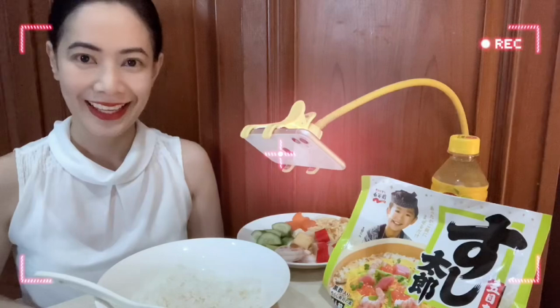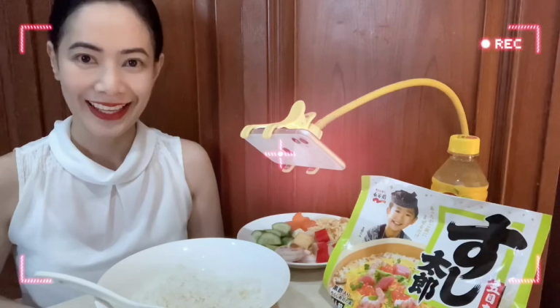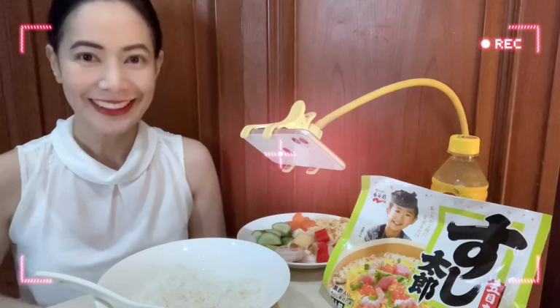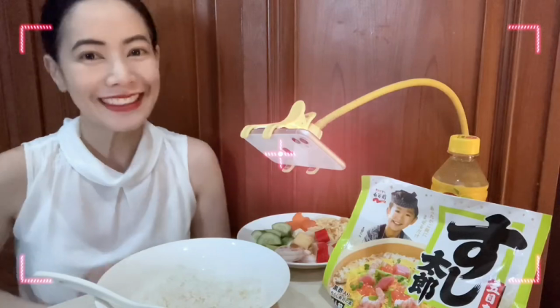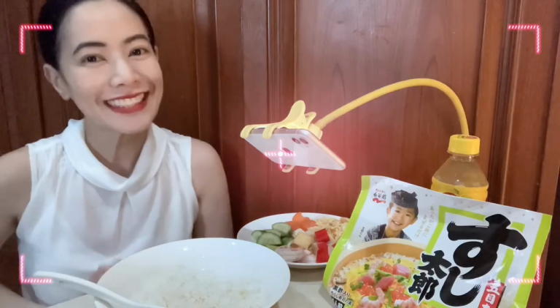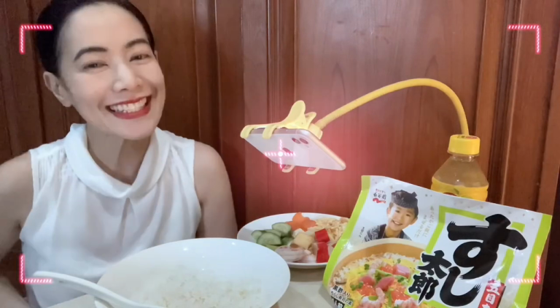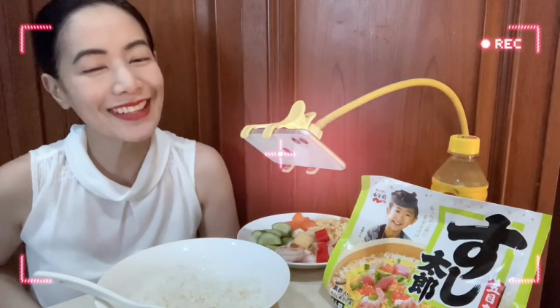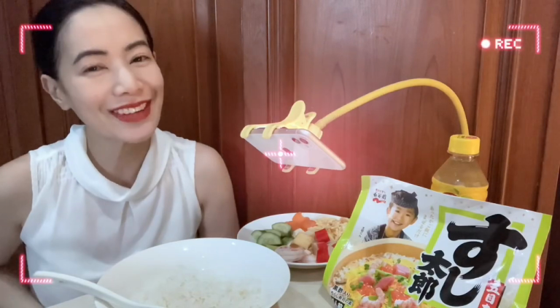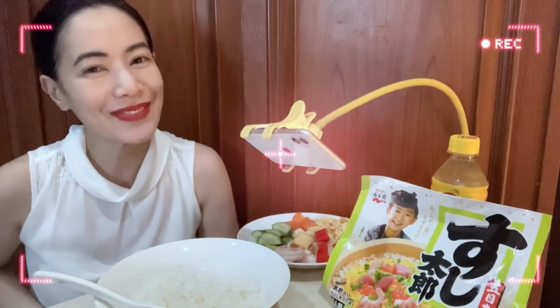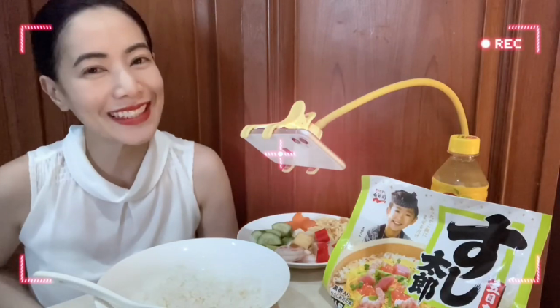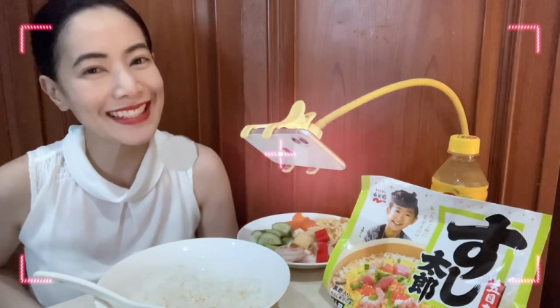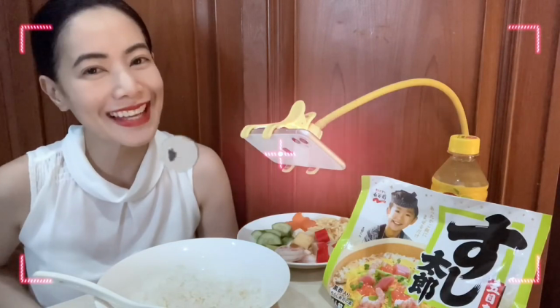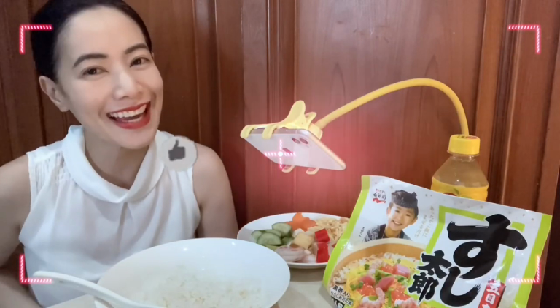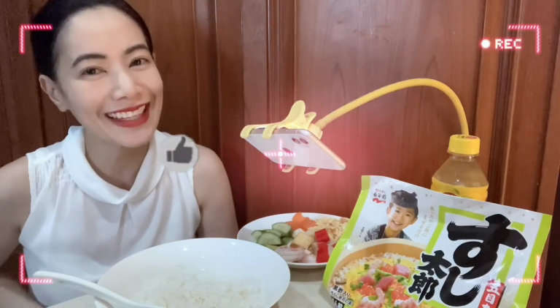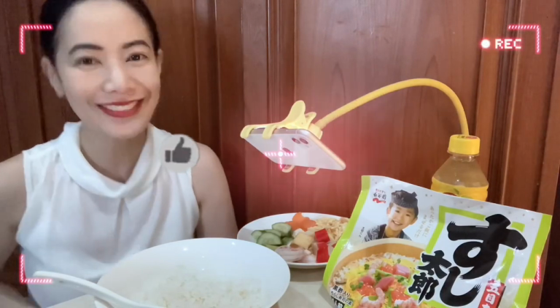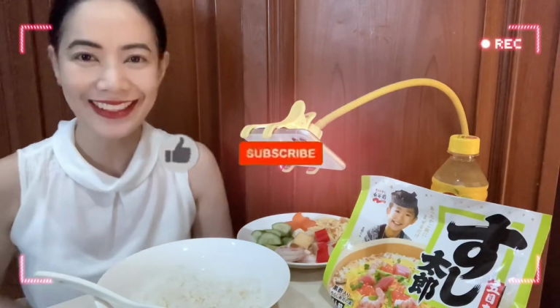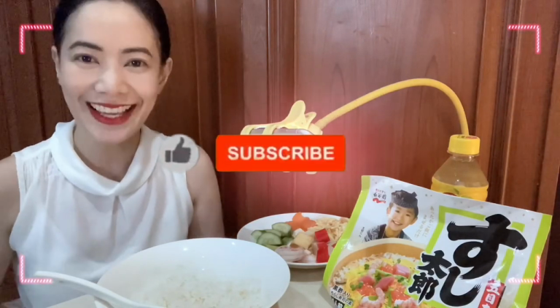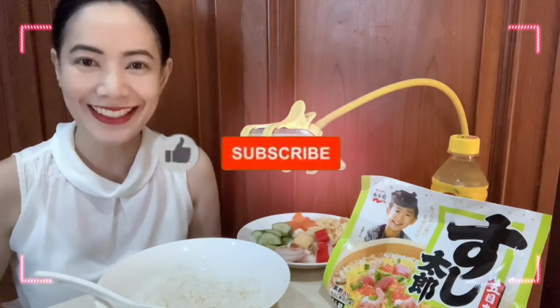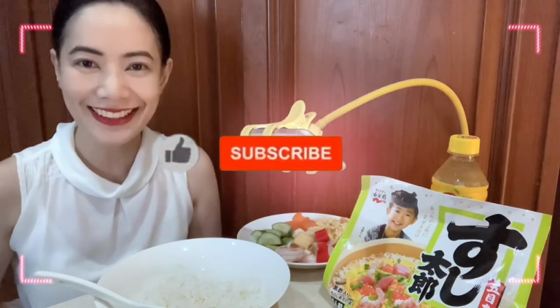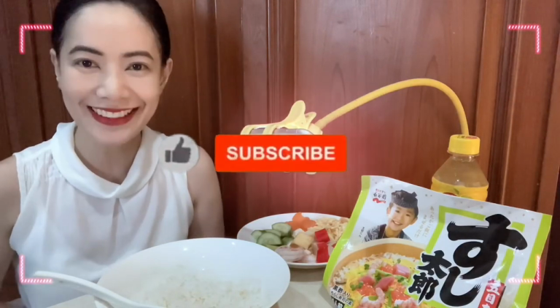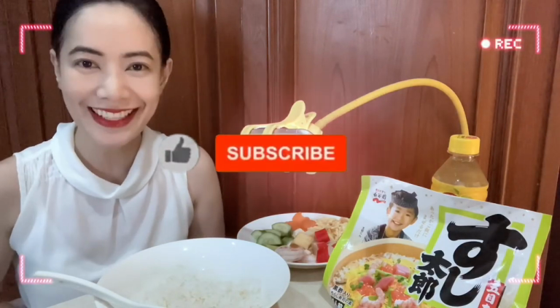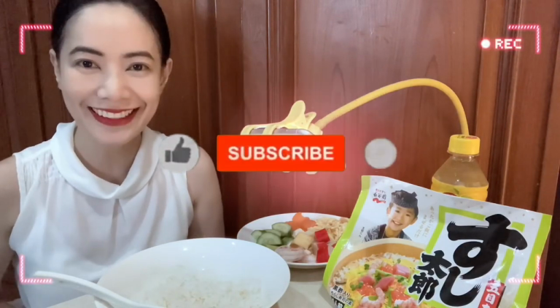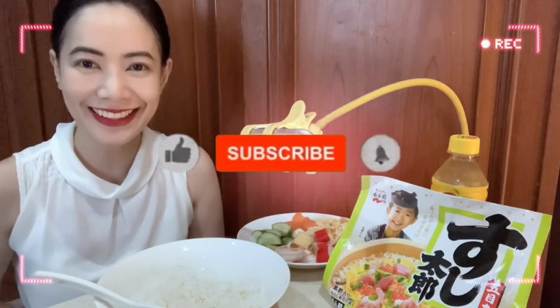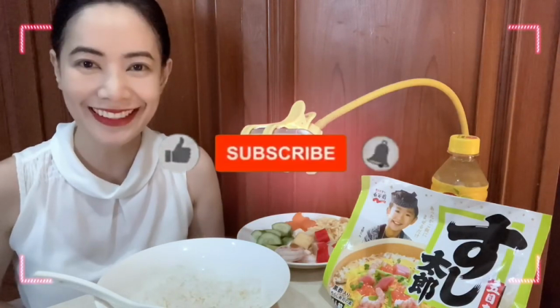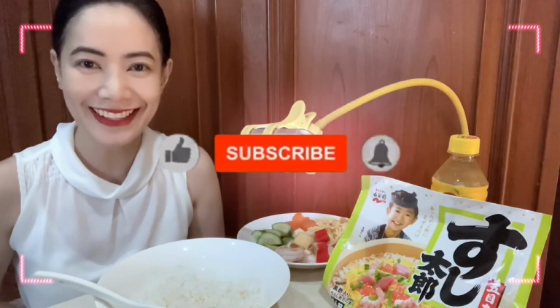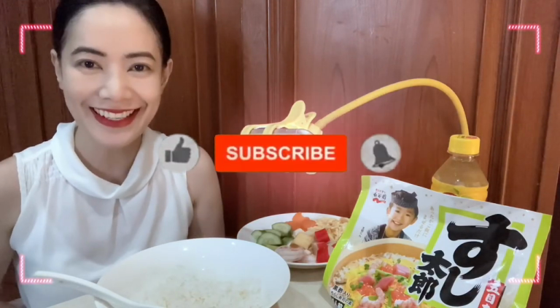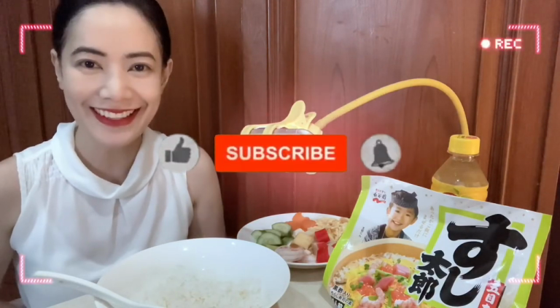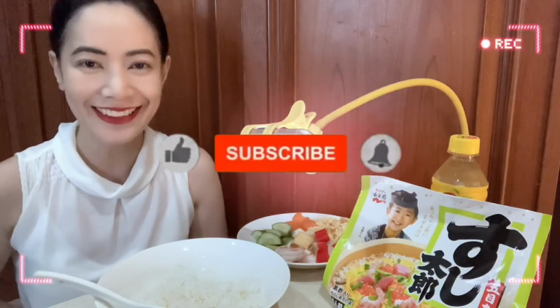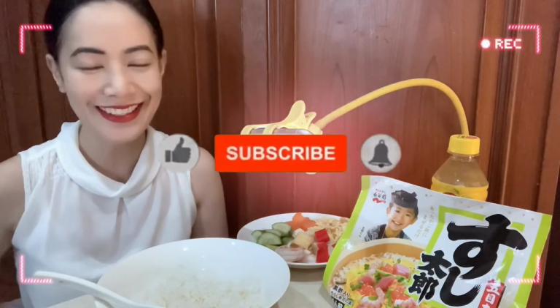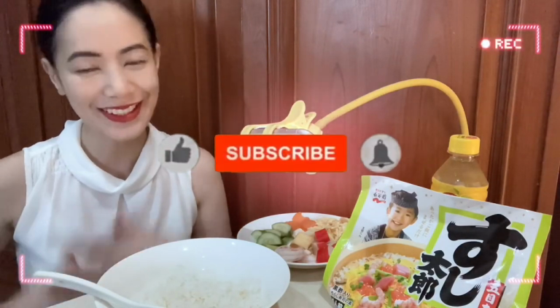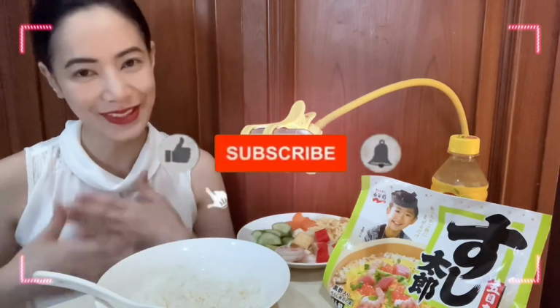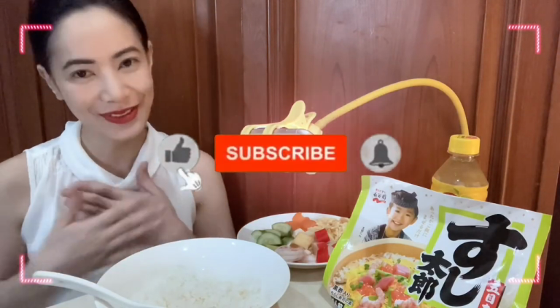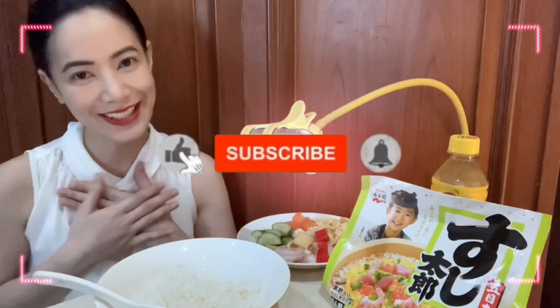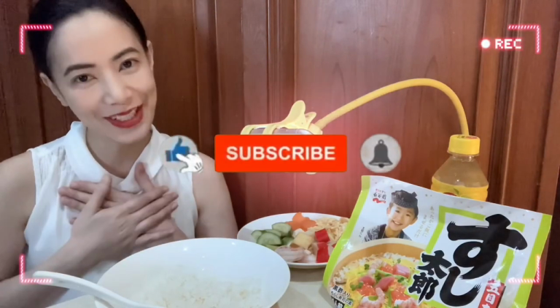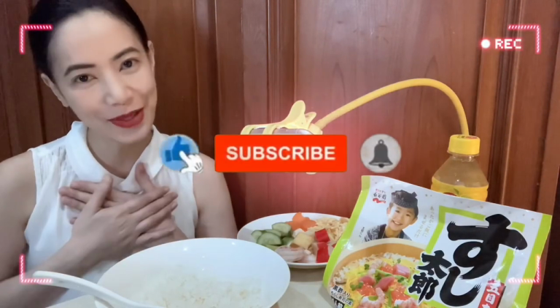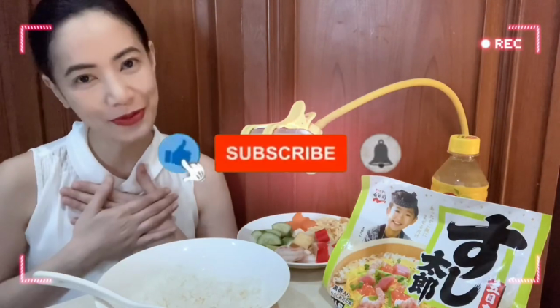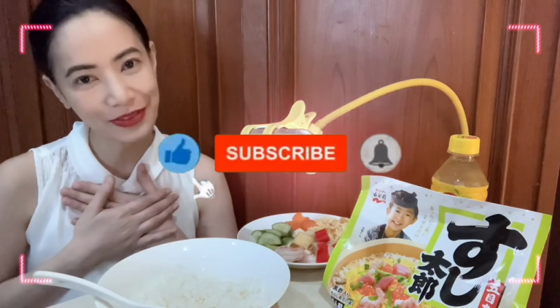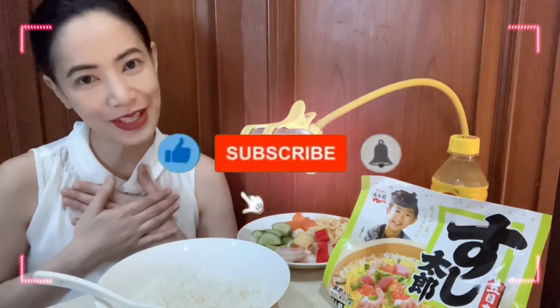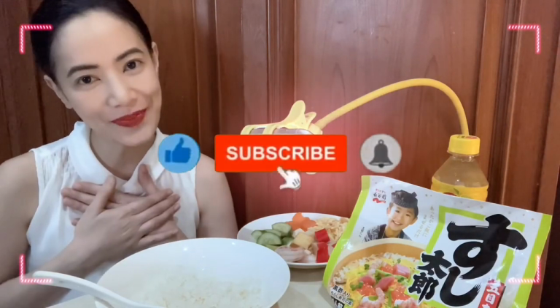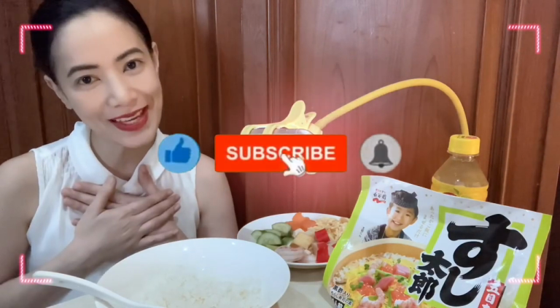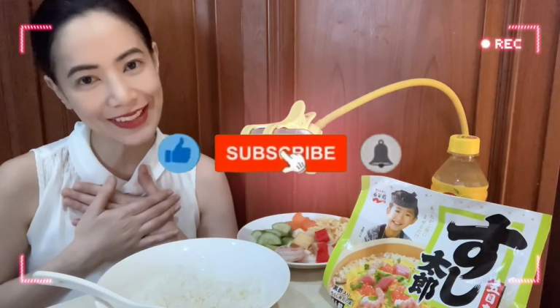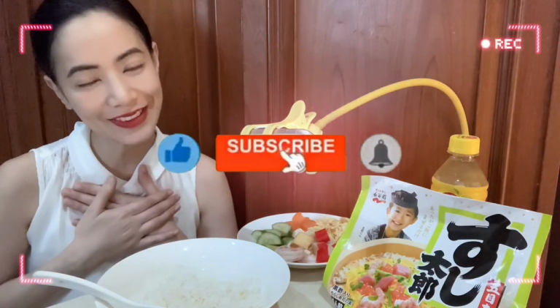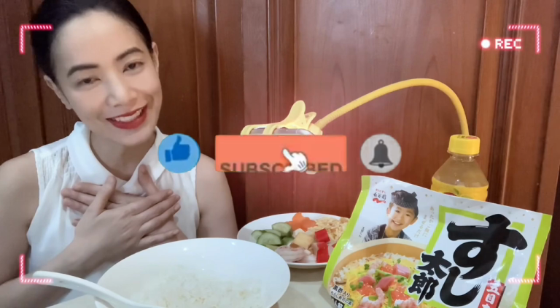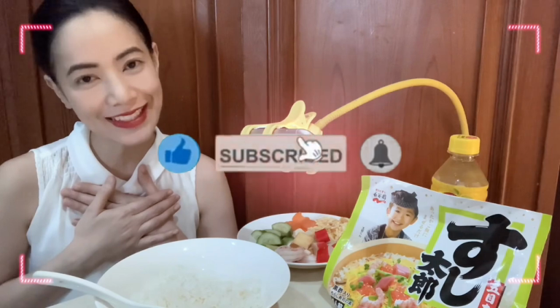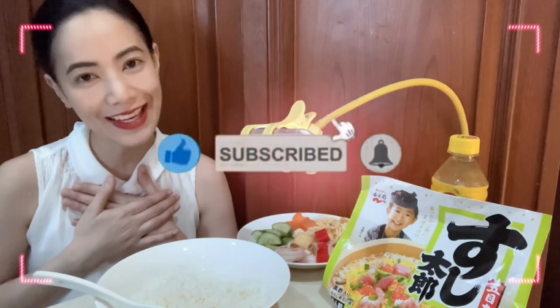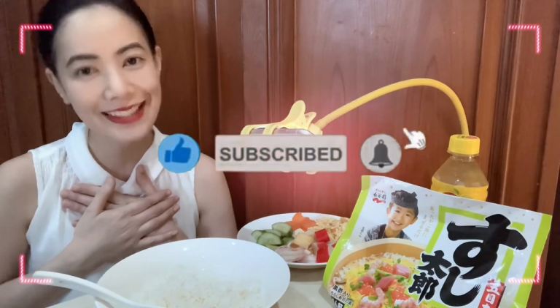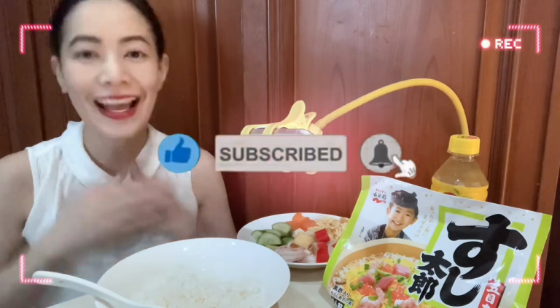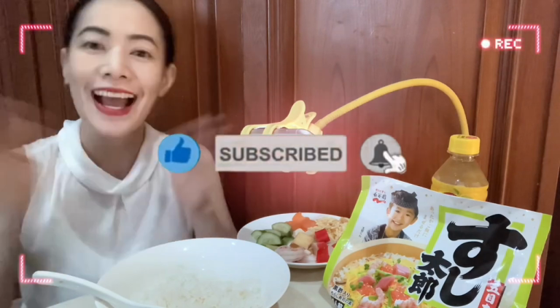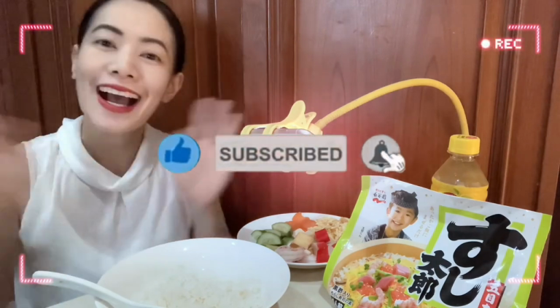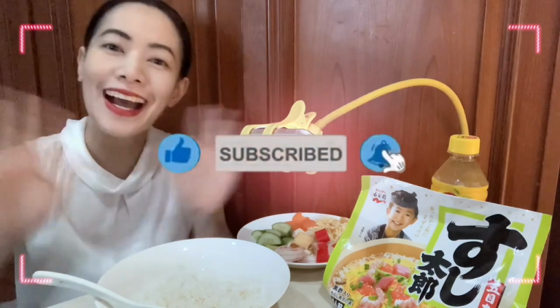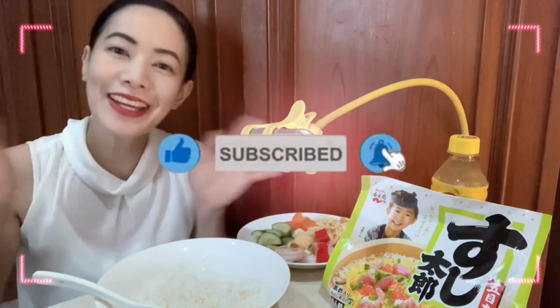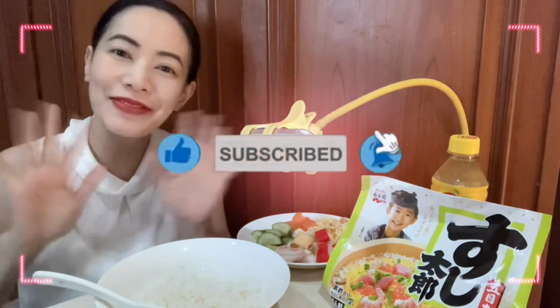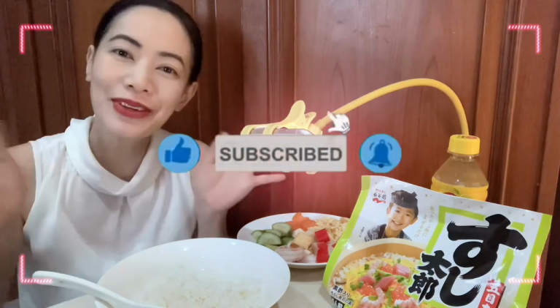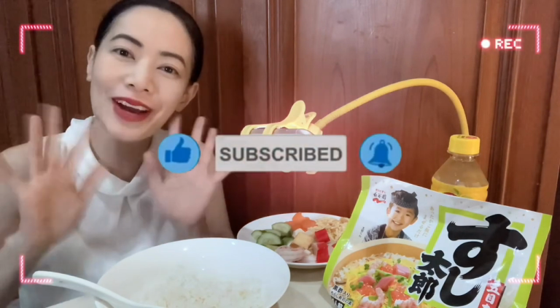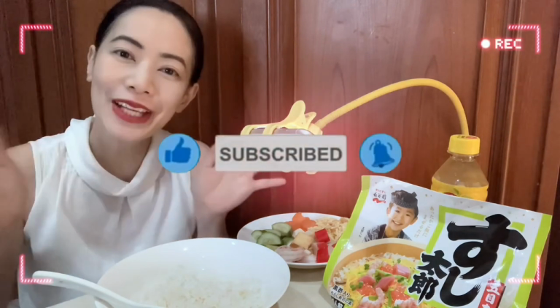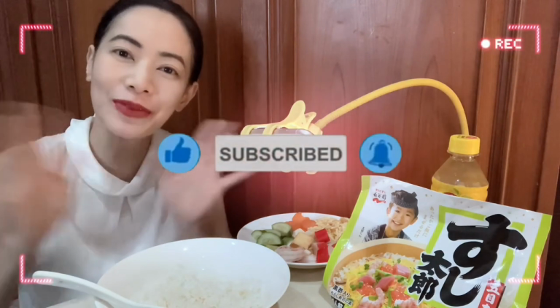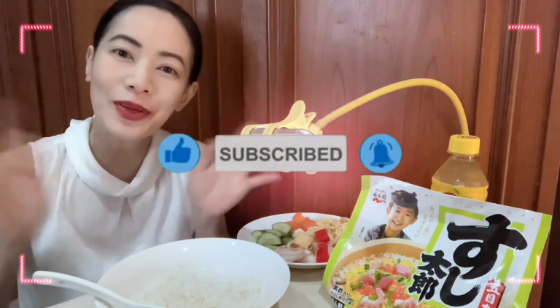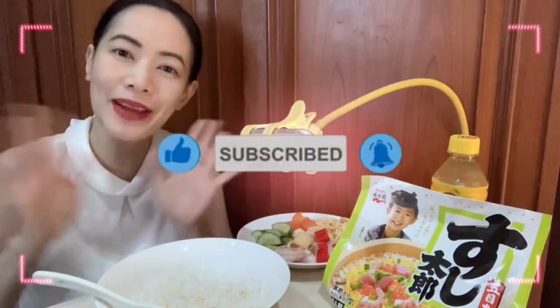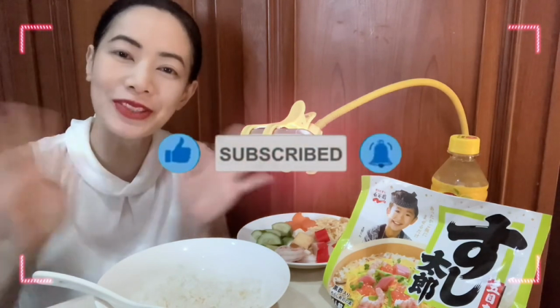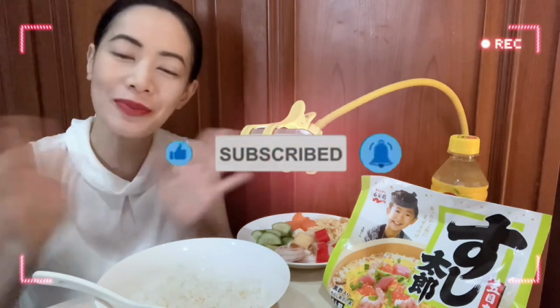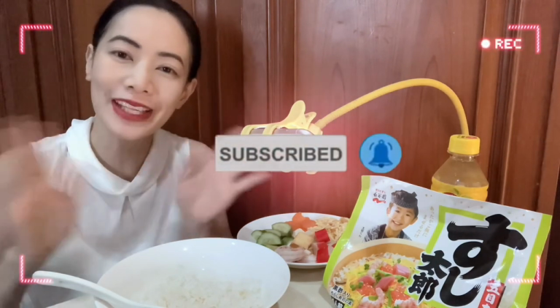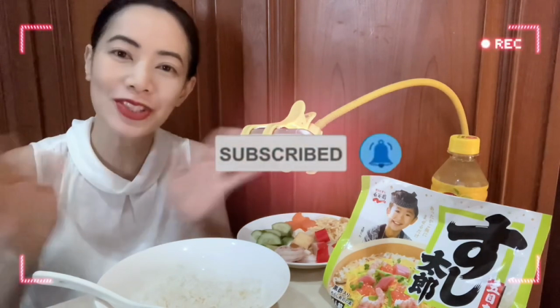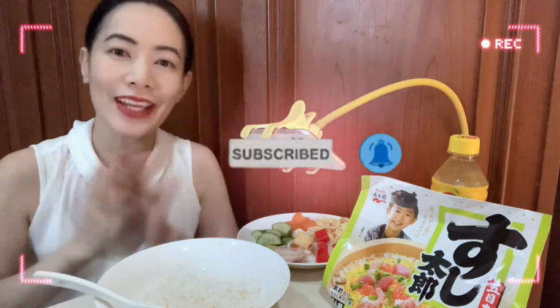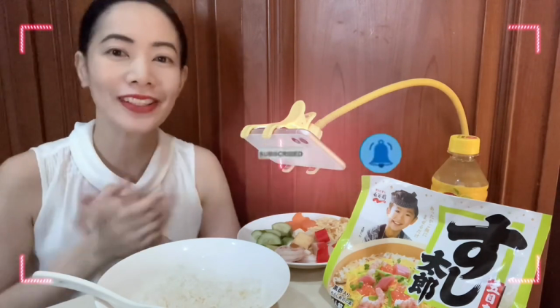Konnichiwa, minna-san! Watashi no channel ni youkoso! Watashi no namae wa Philippine Chris Dez! Hi everyone! Welcome back to my channel.